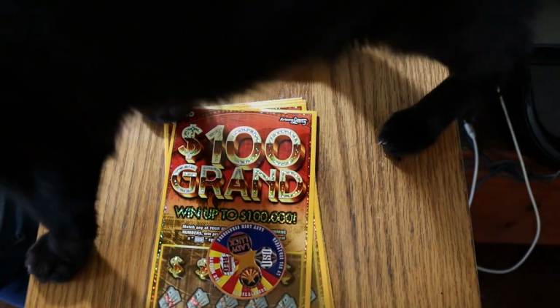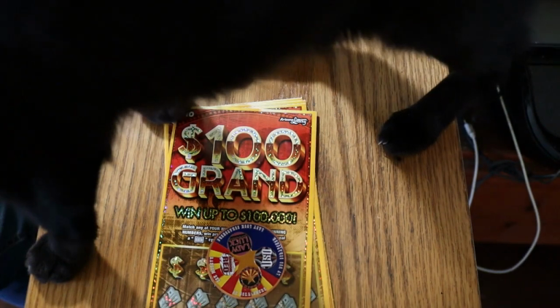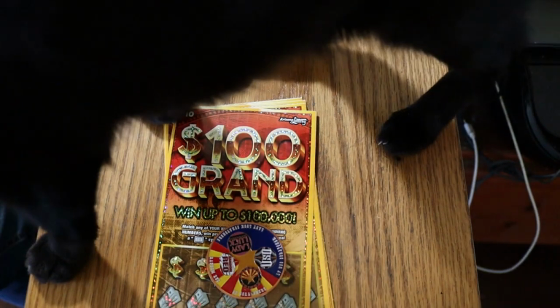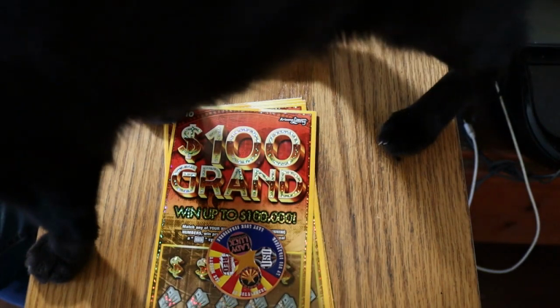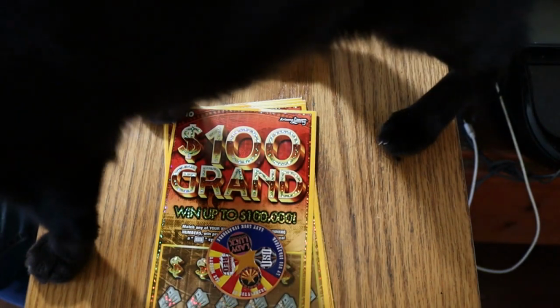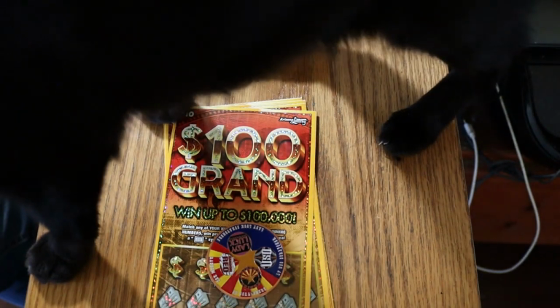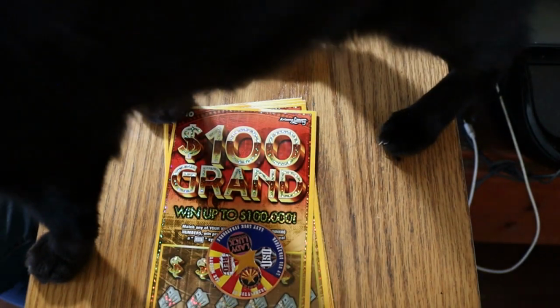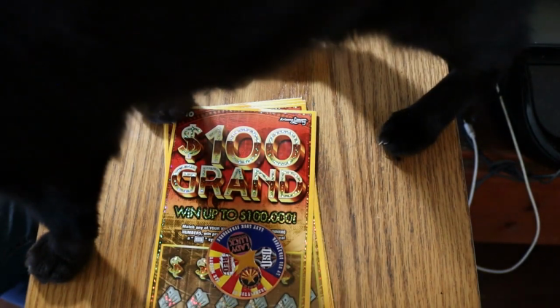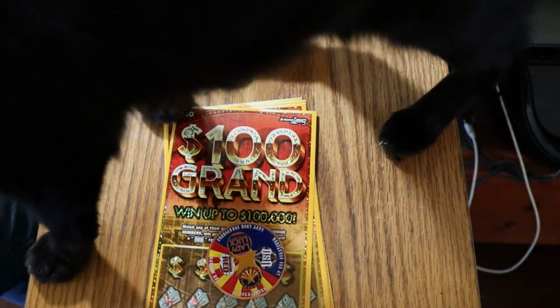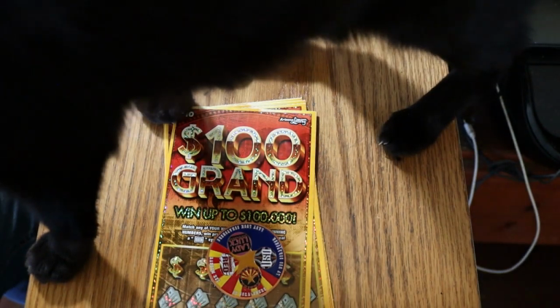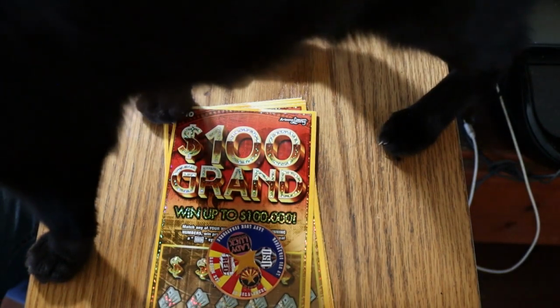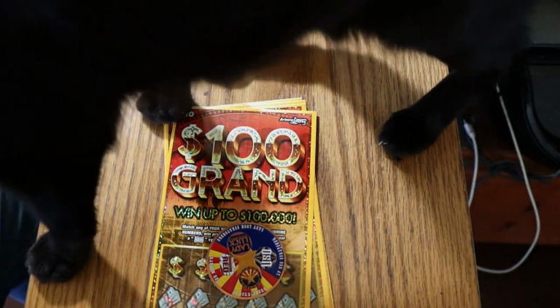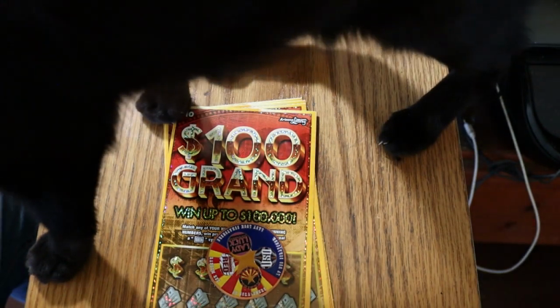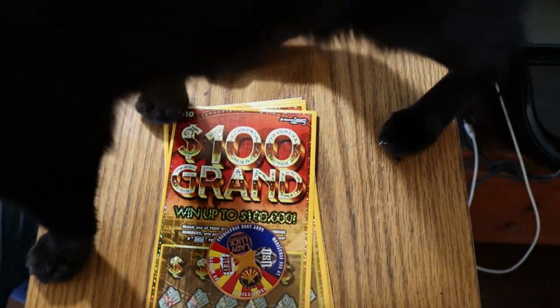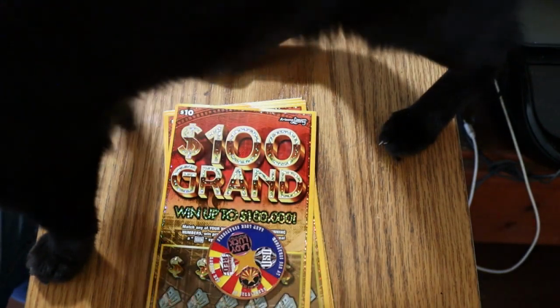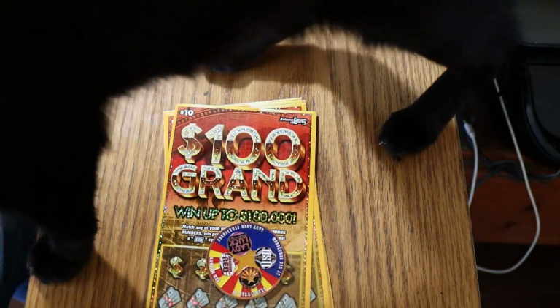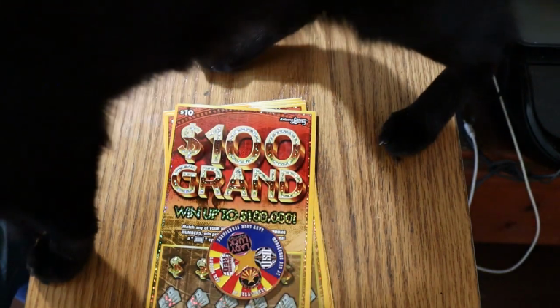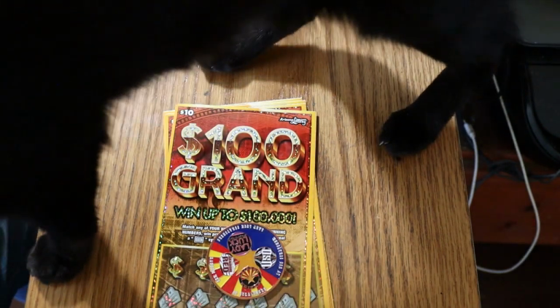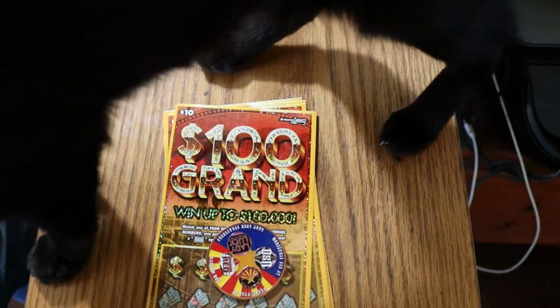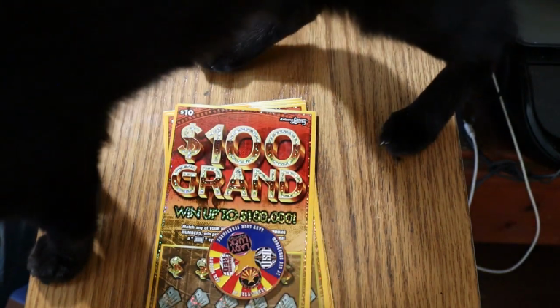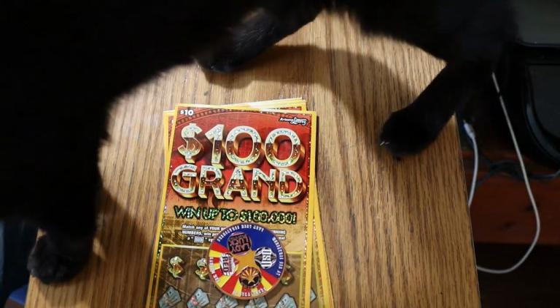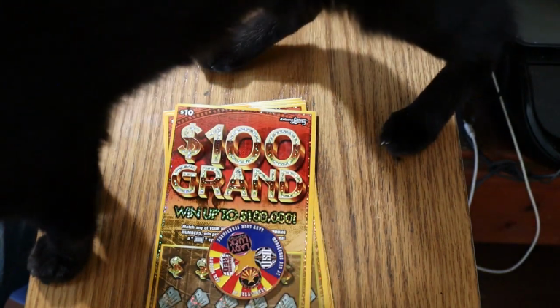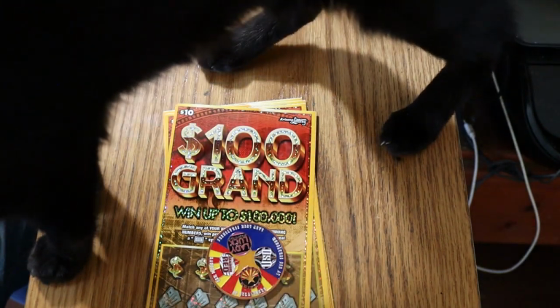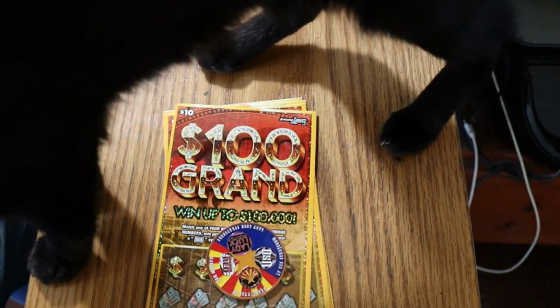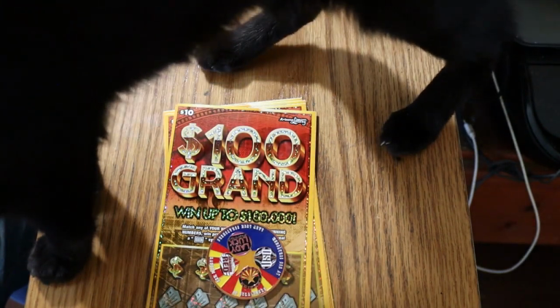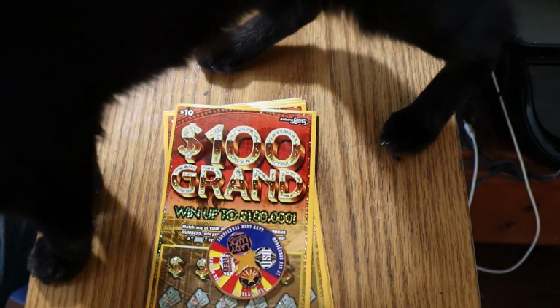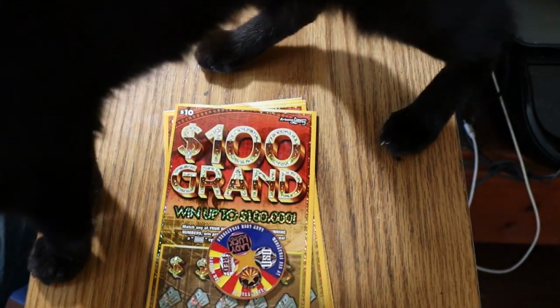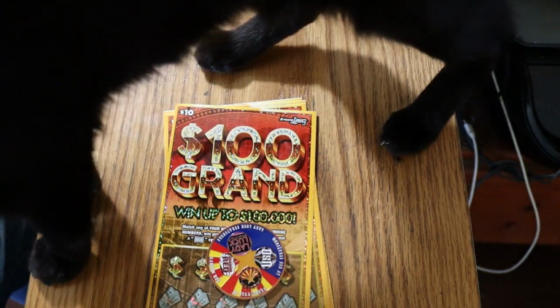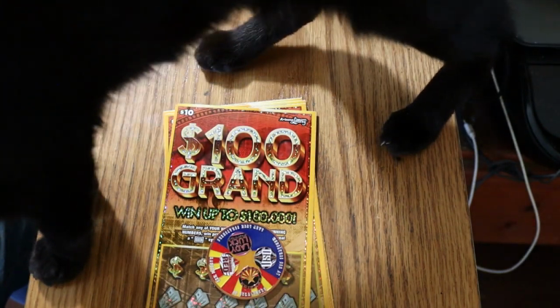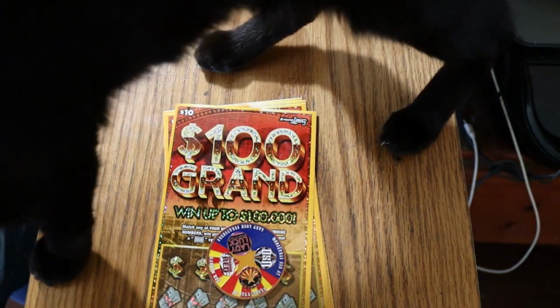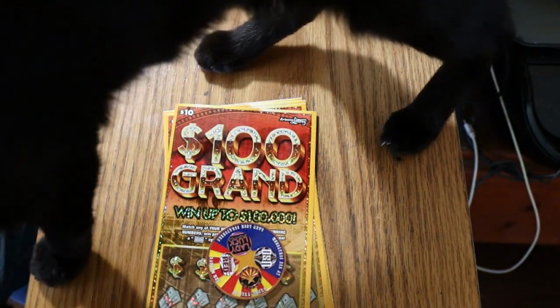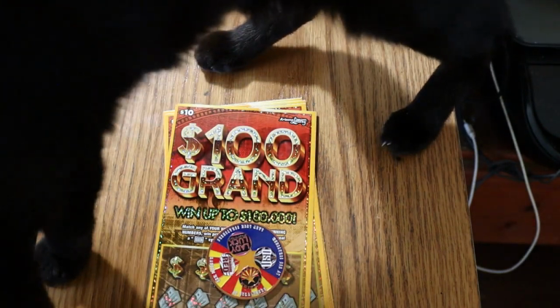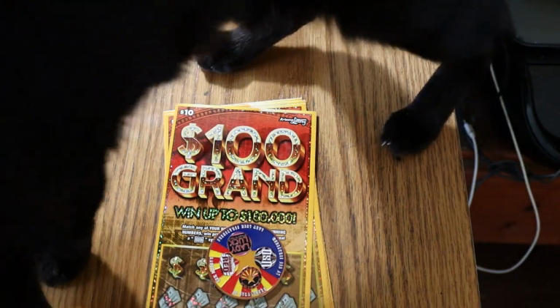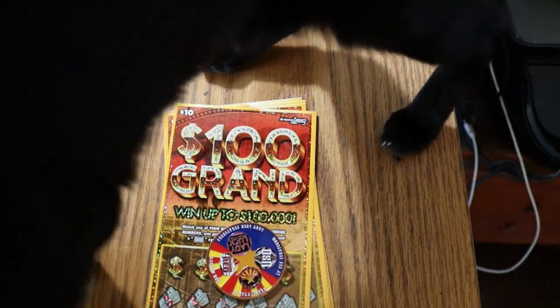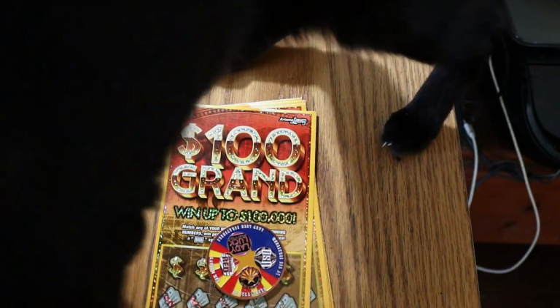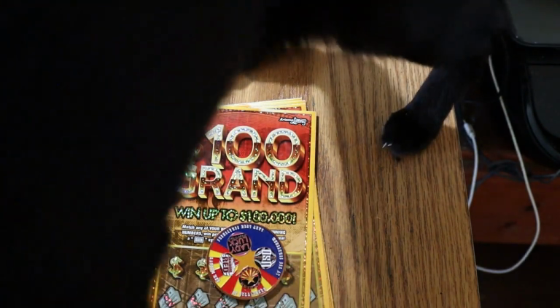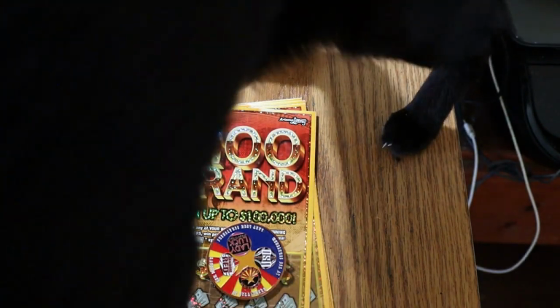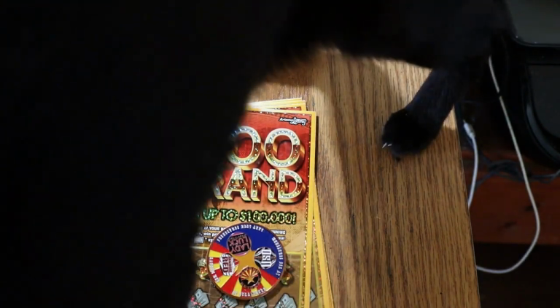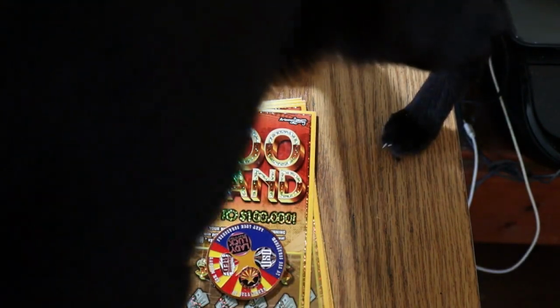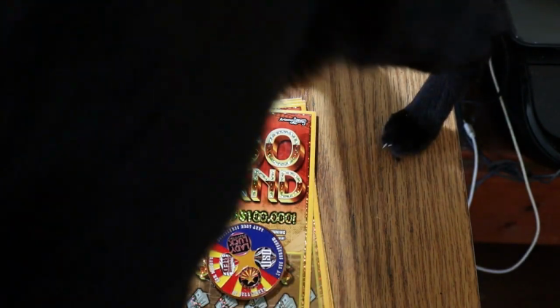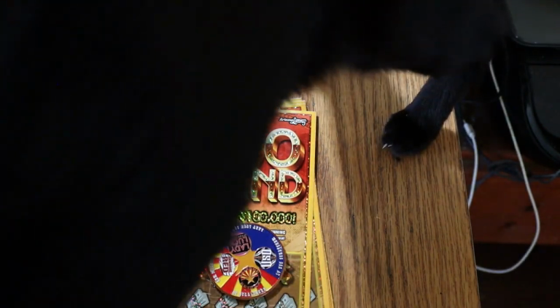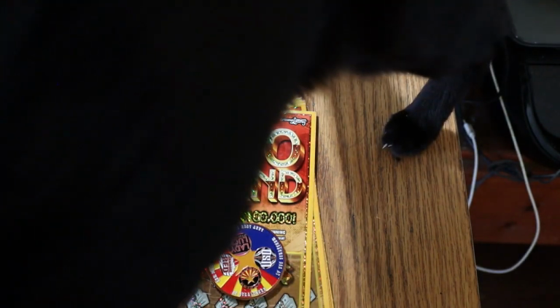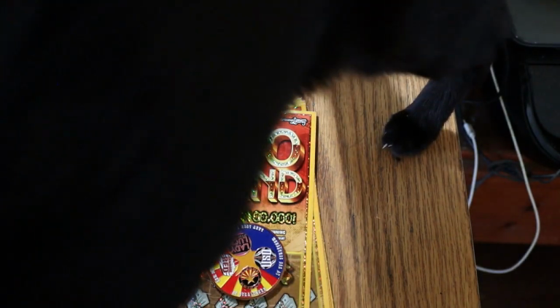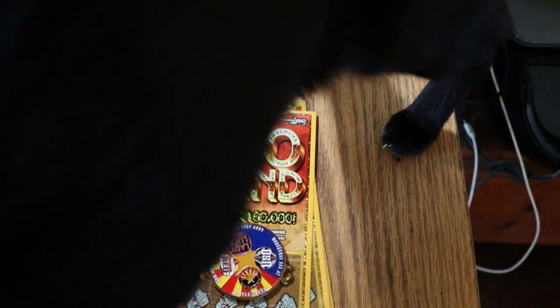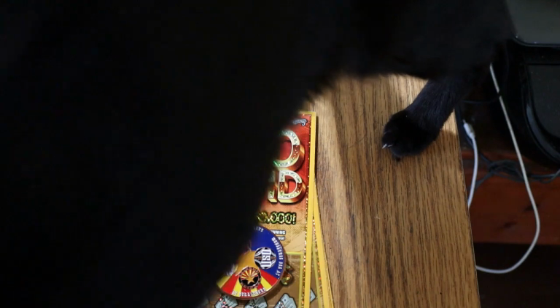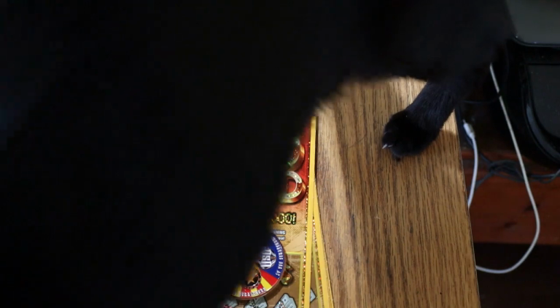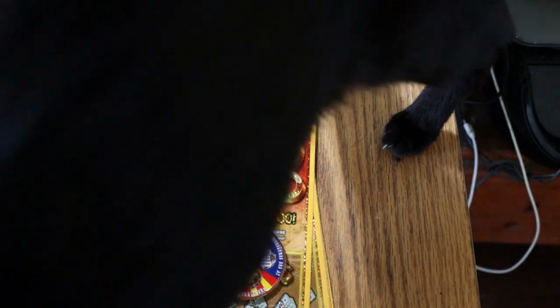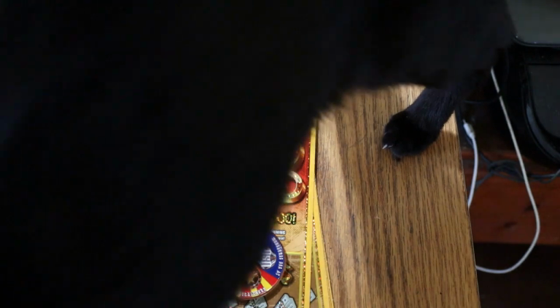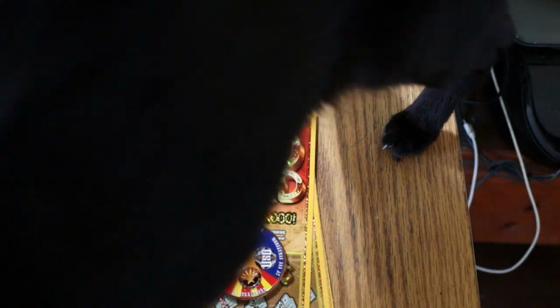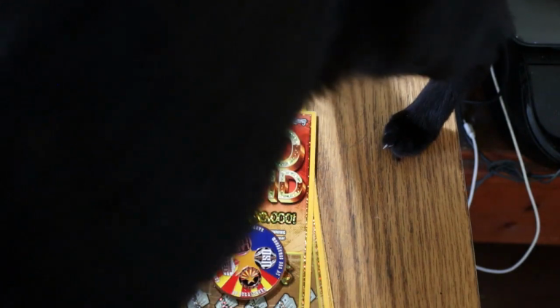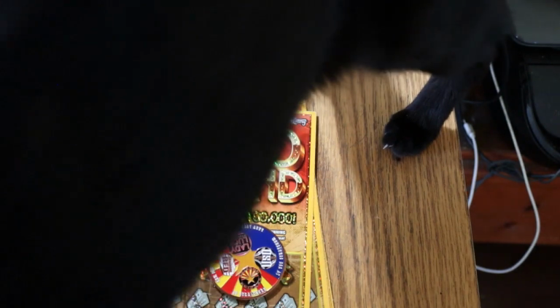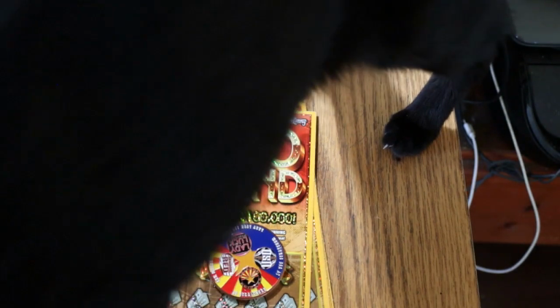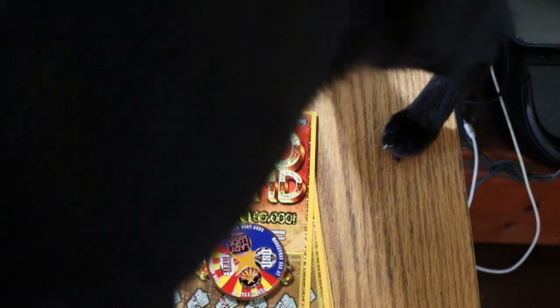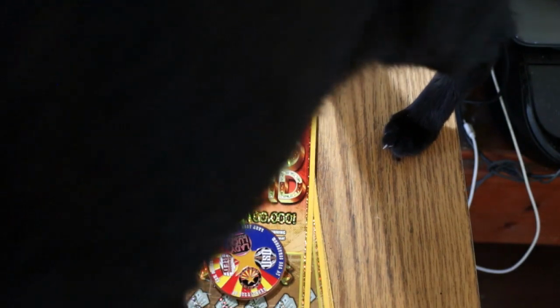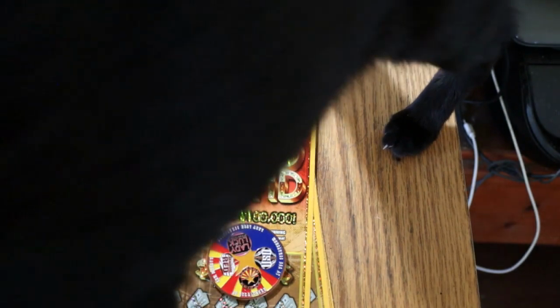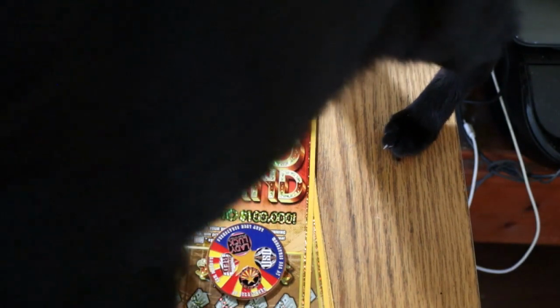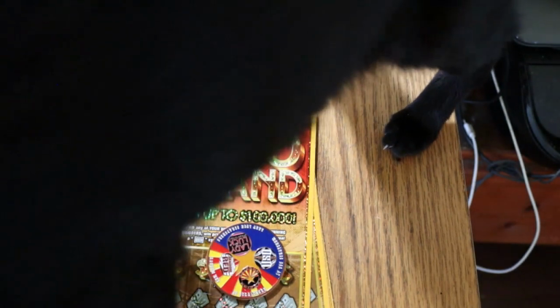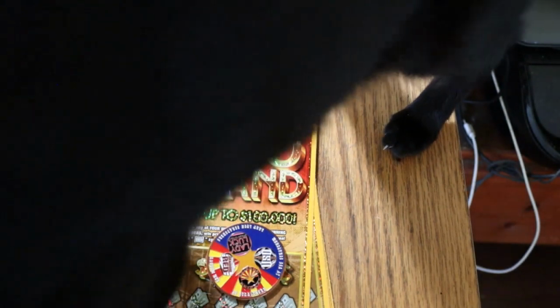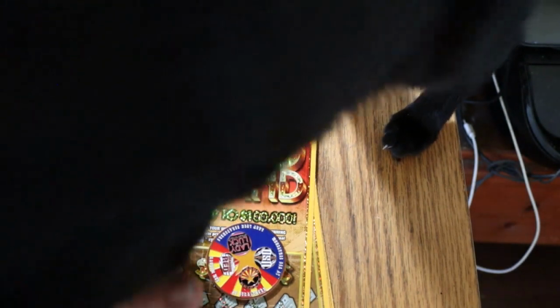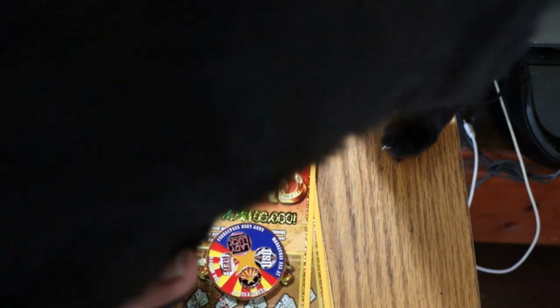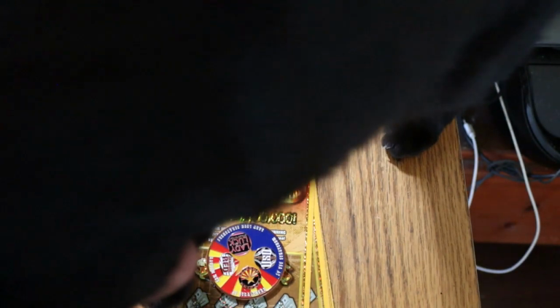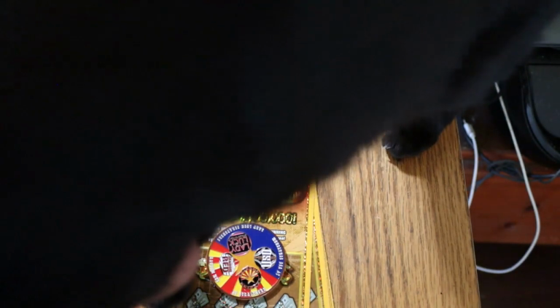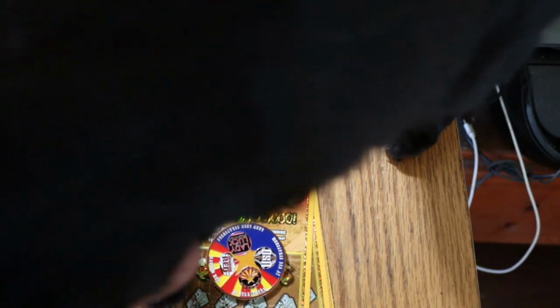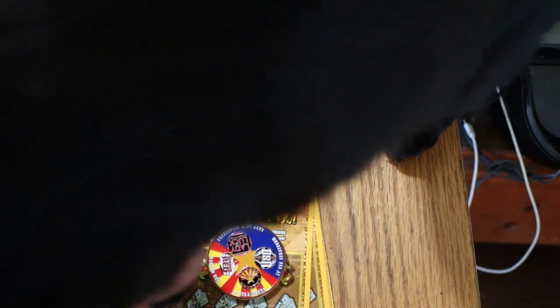What's up, YouTube? AZ Scratchers here with a big black cat interrupting the show. Come on, Stealtho.